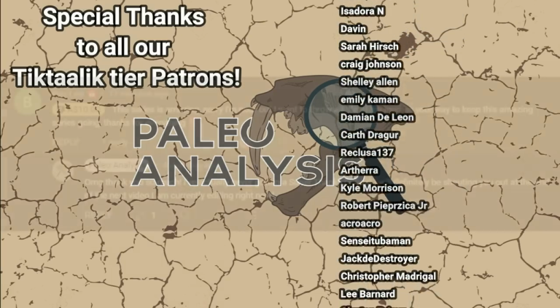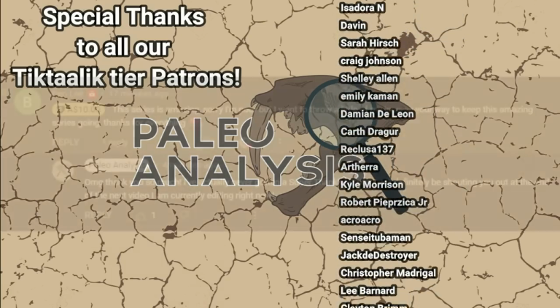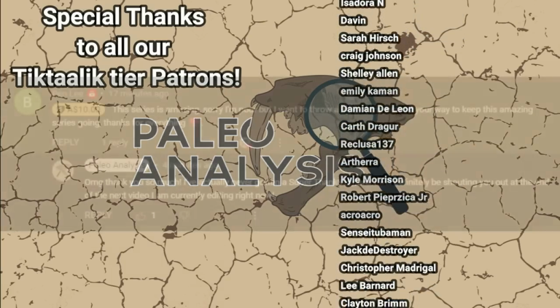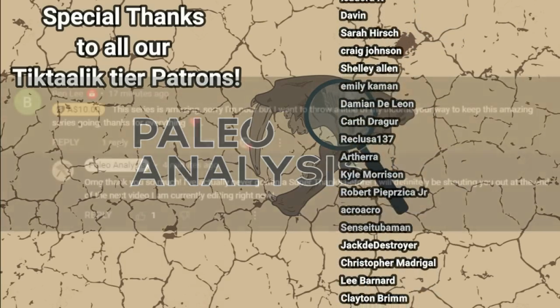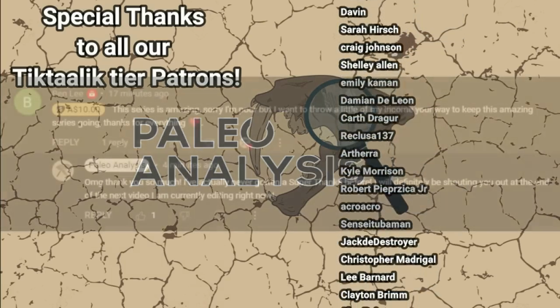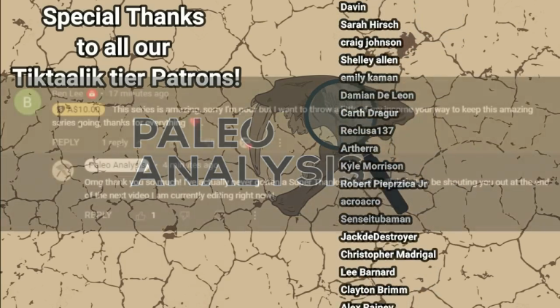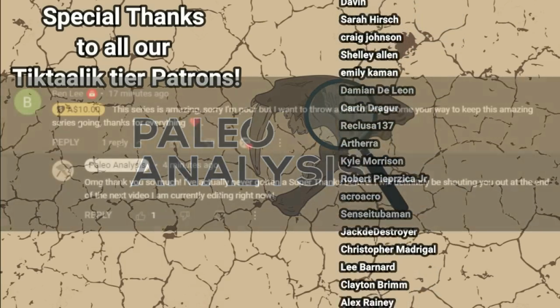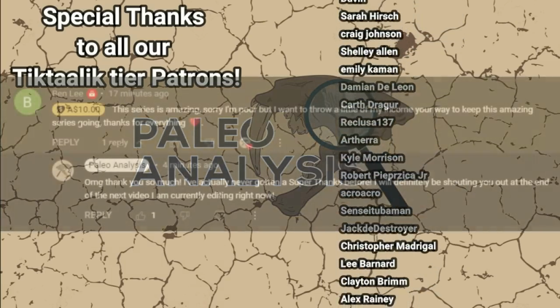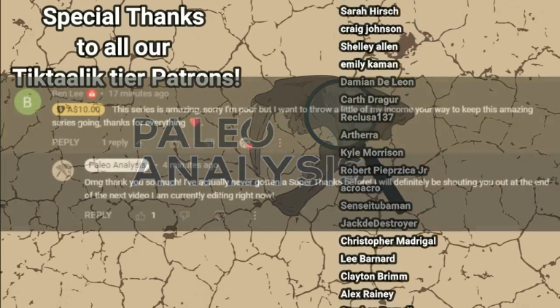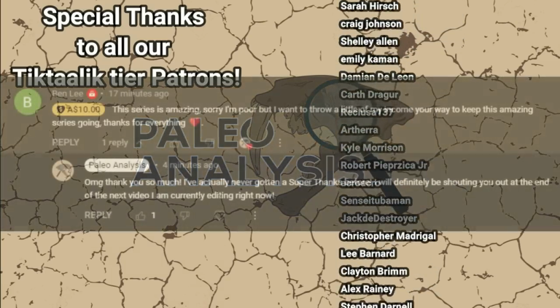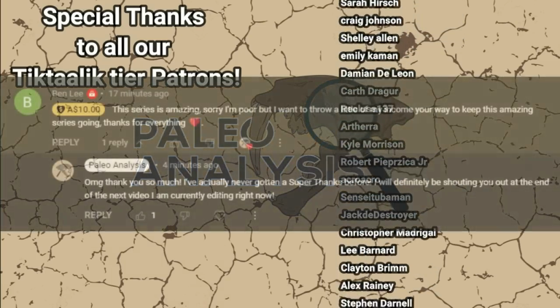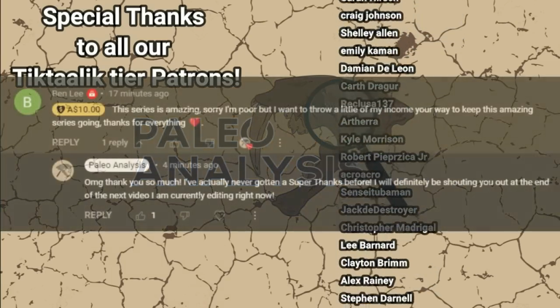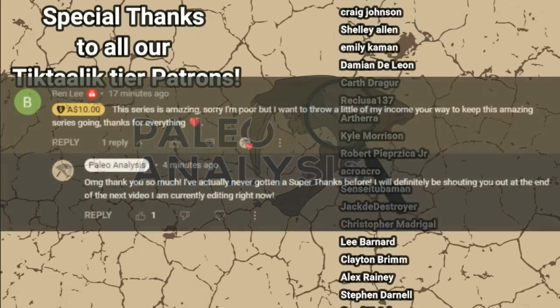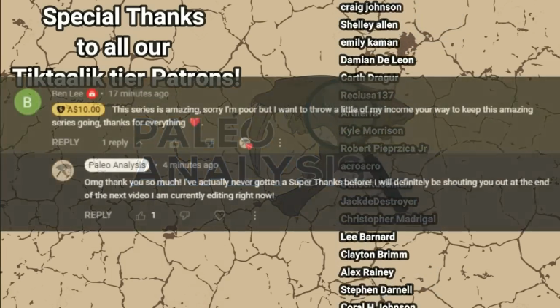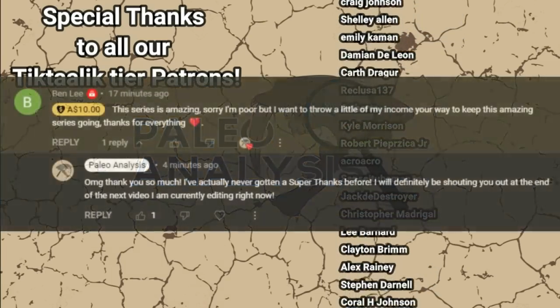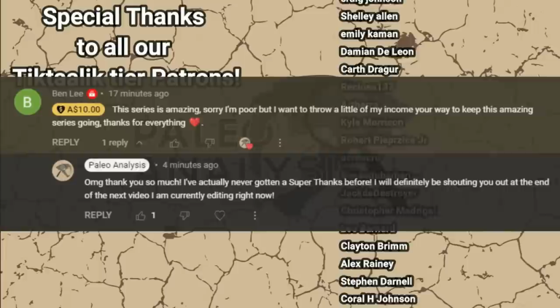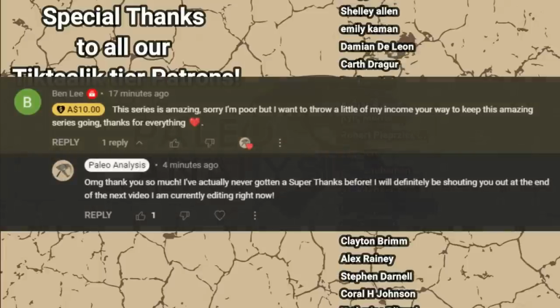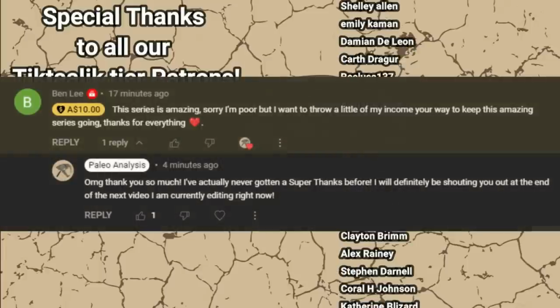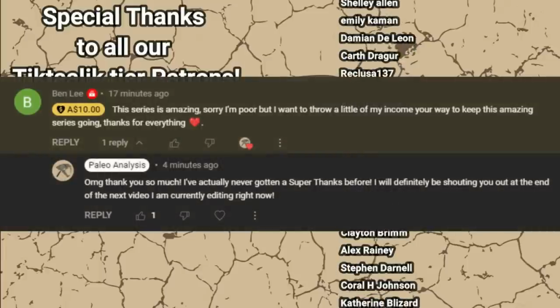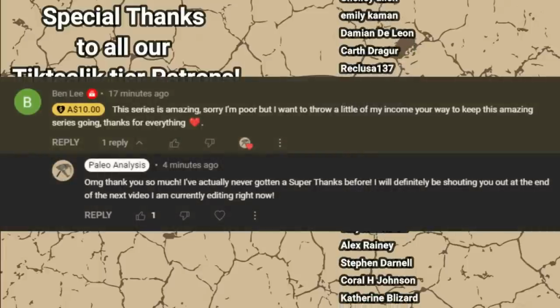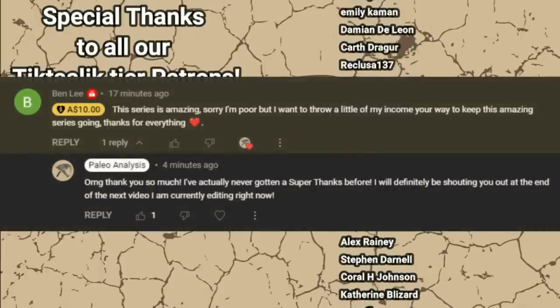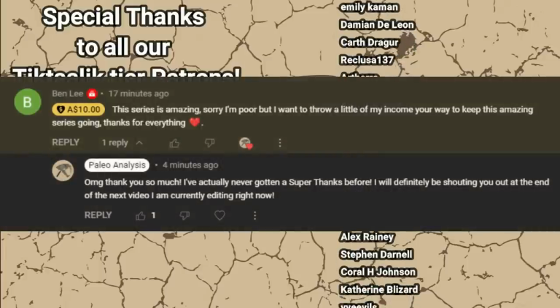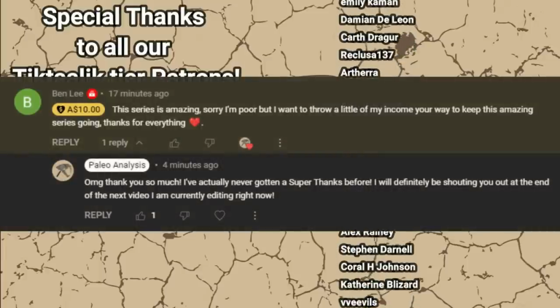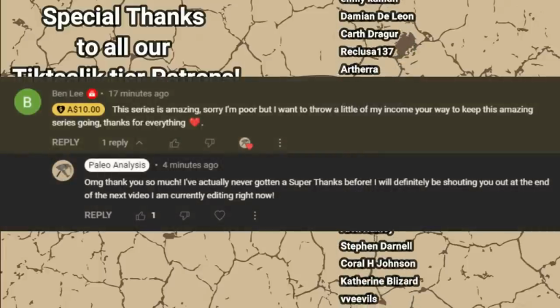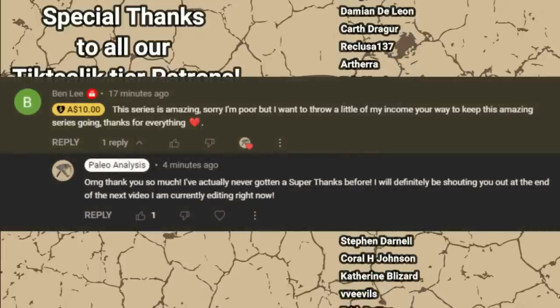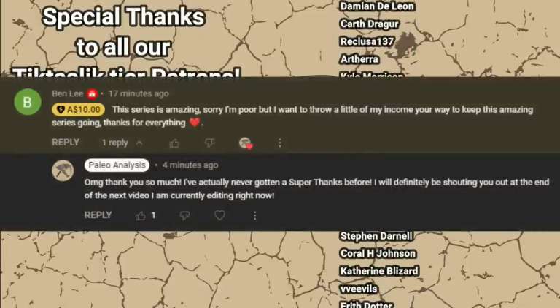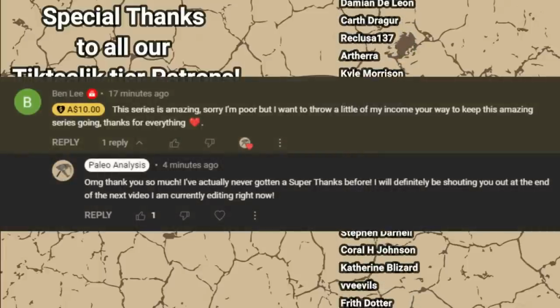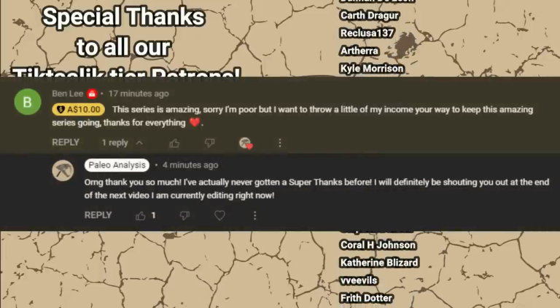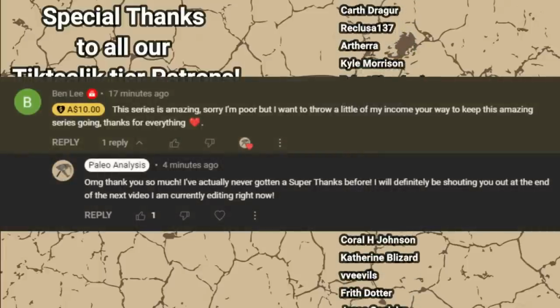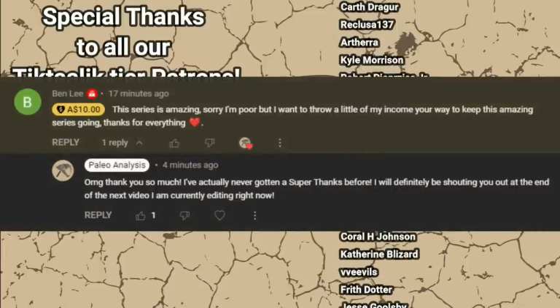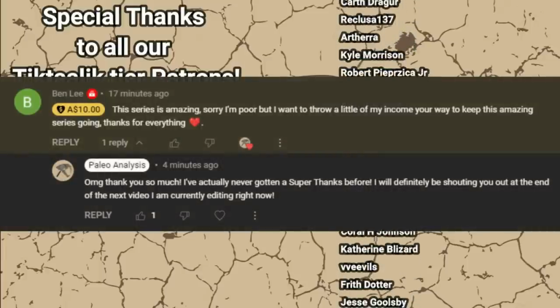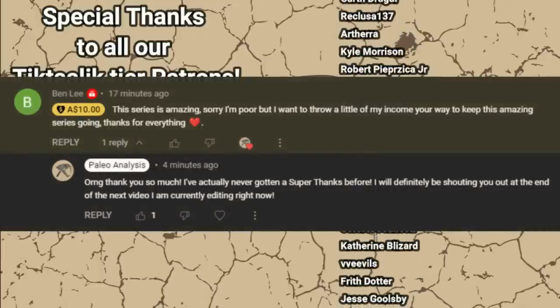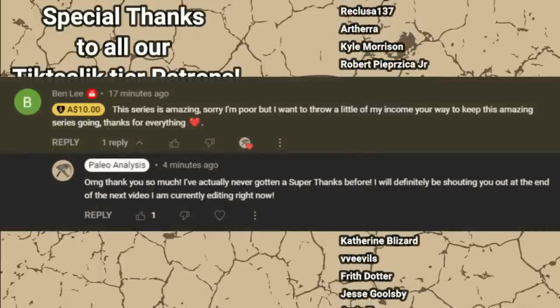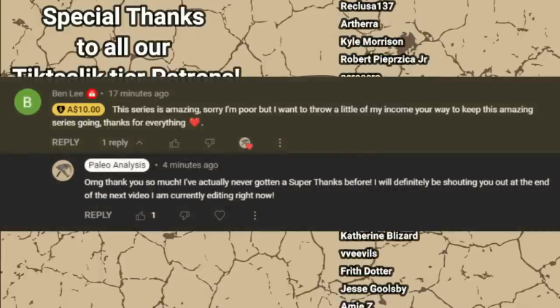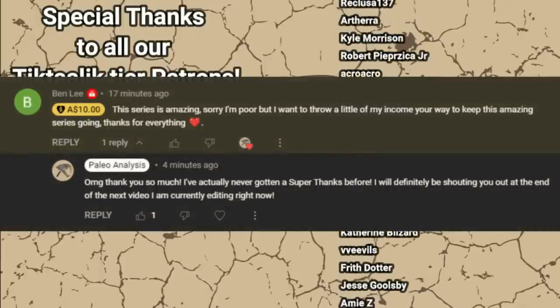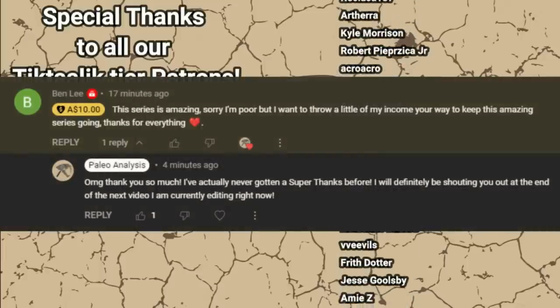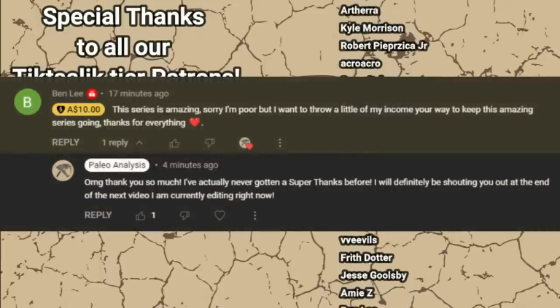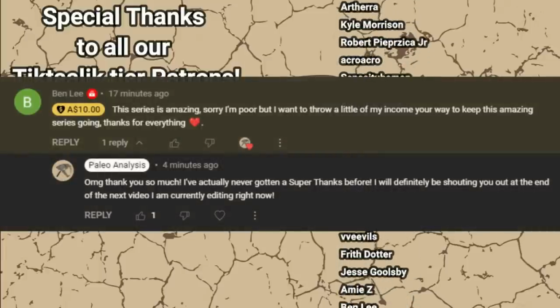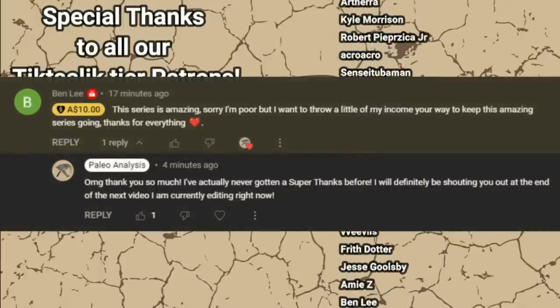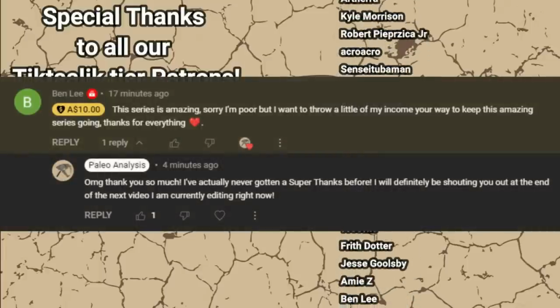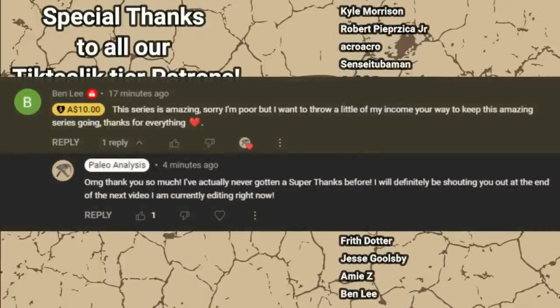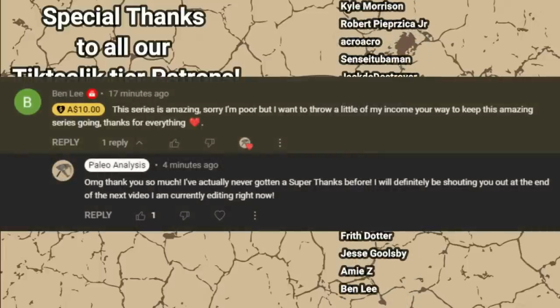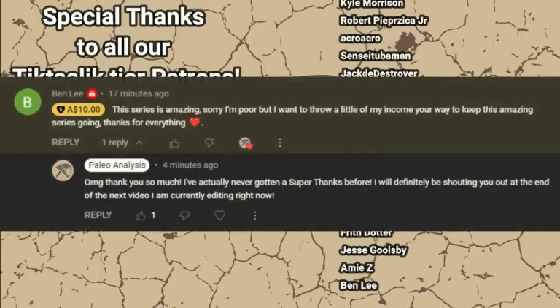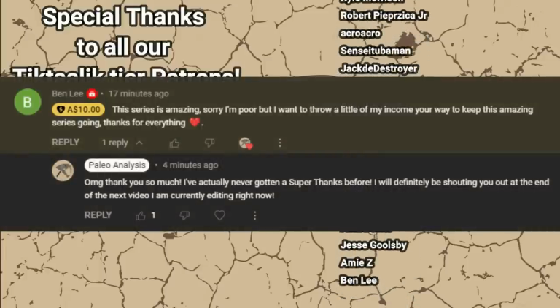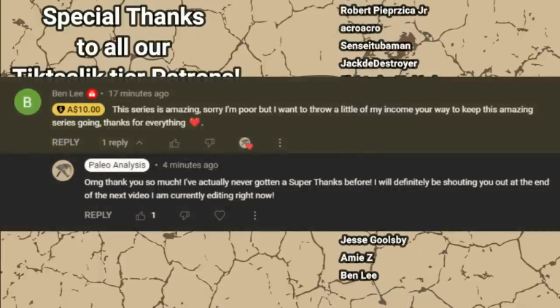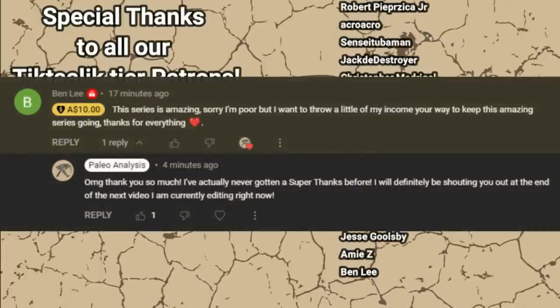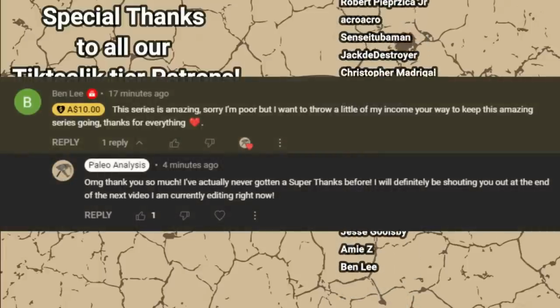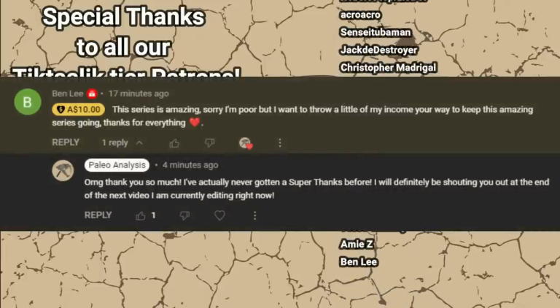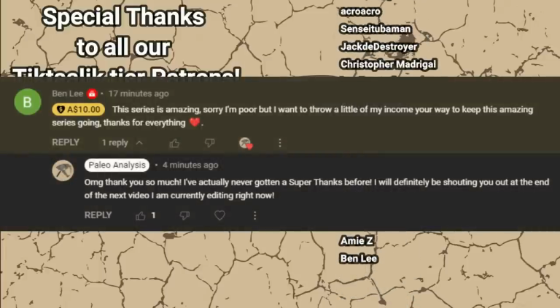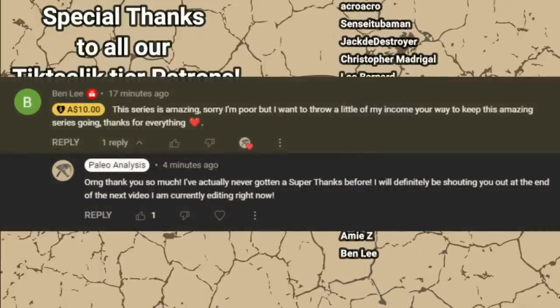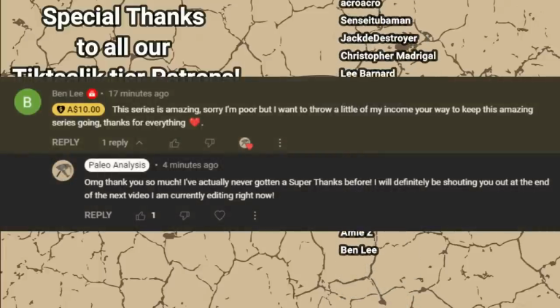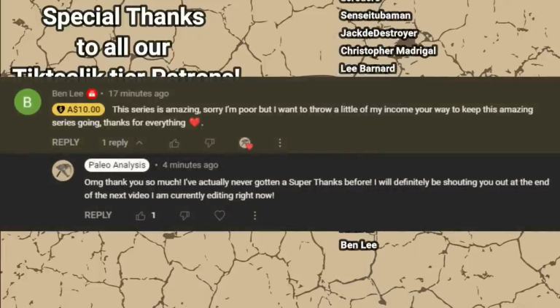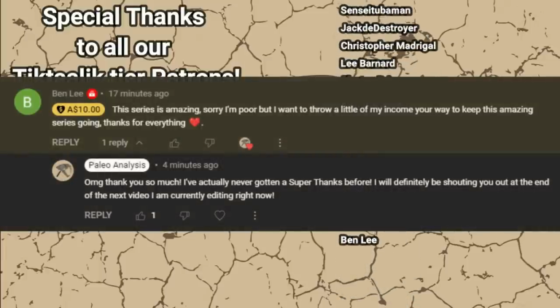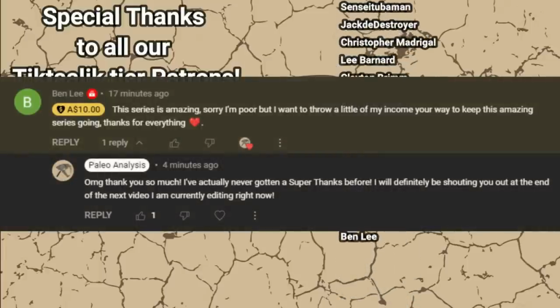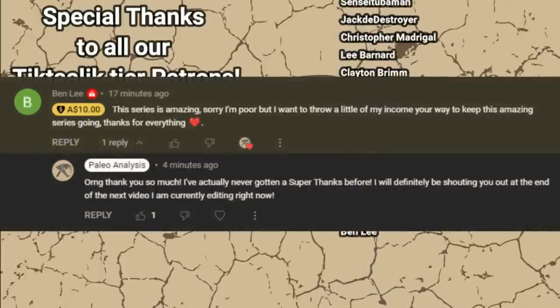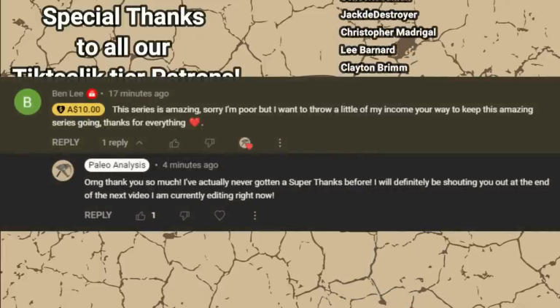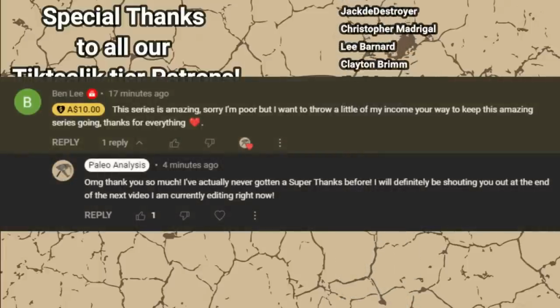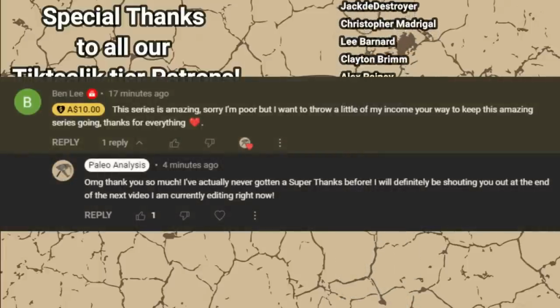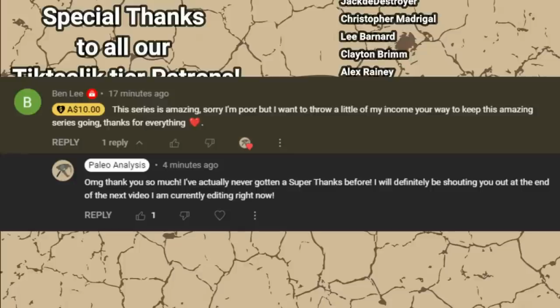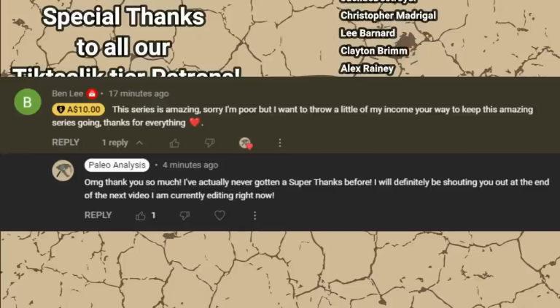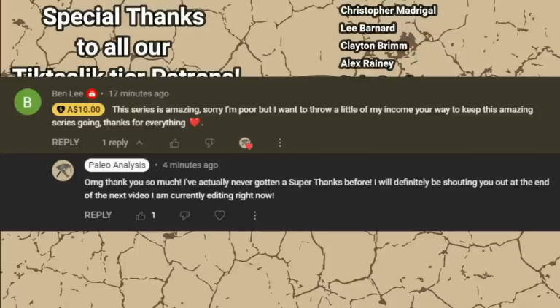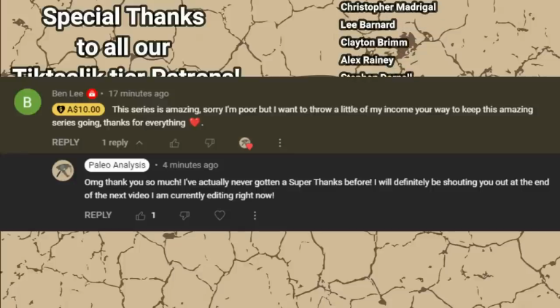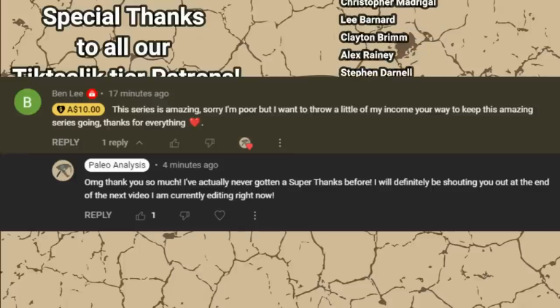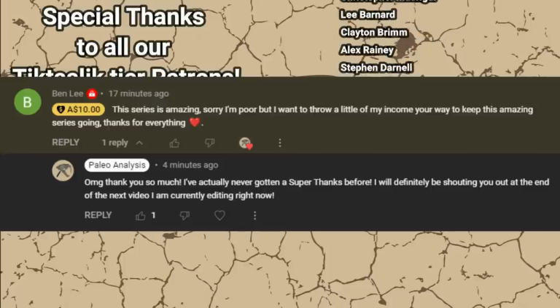Also, holy crap — while I was editing this I got my very first super thanks, so wow, awesome. Thank you, Ben Lee!